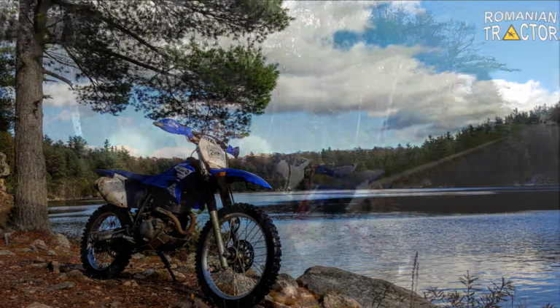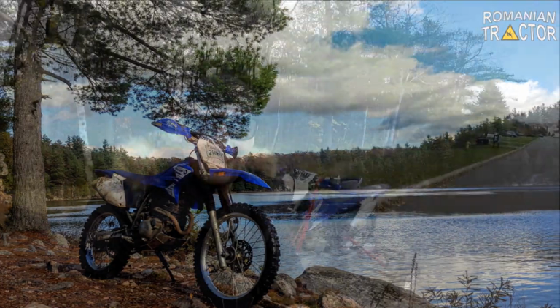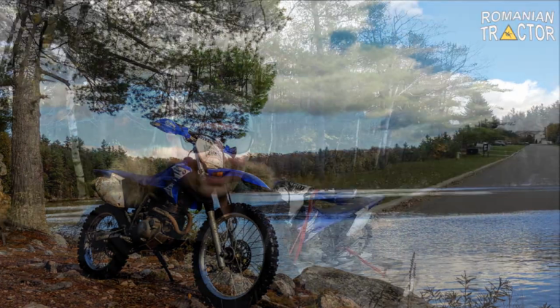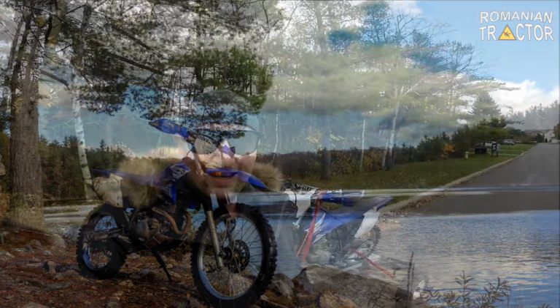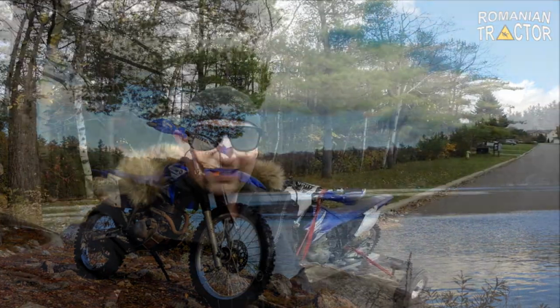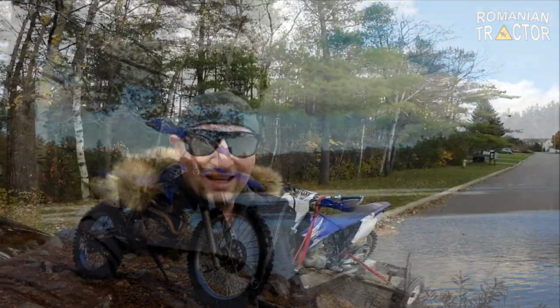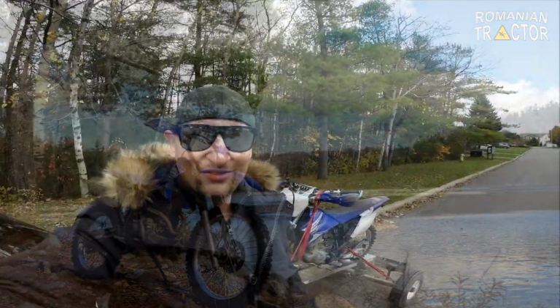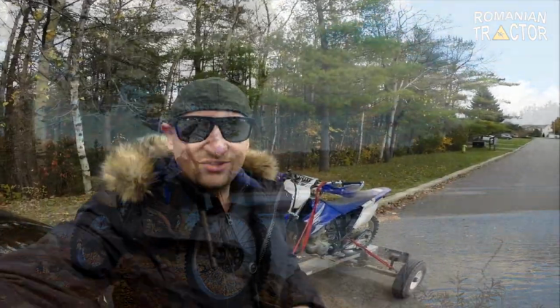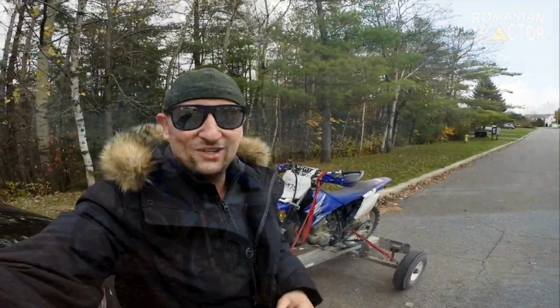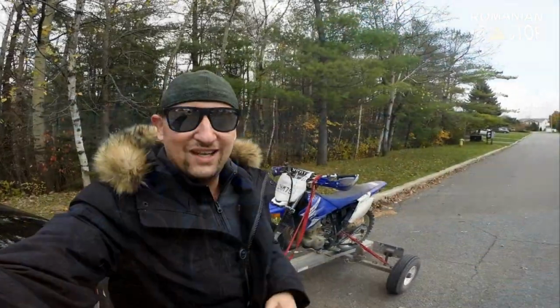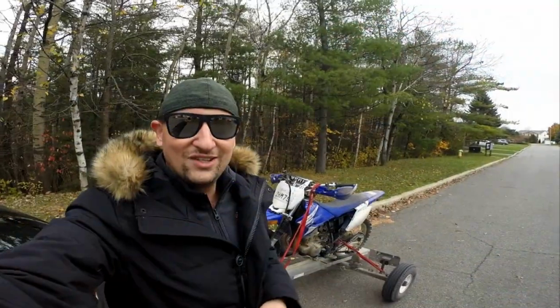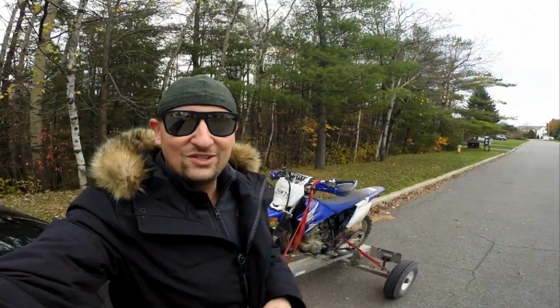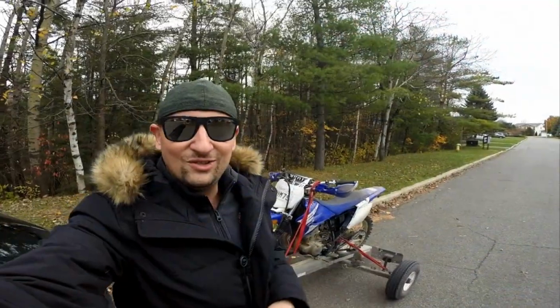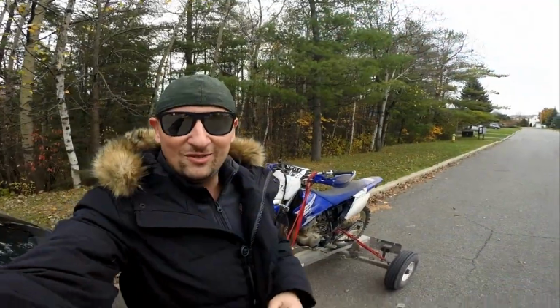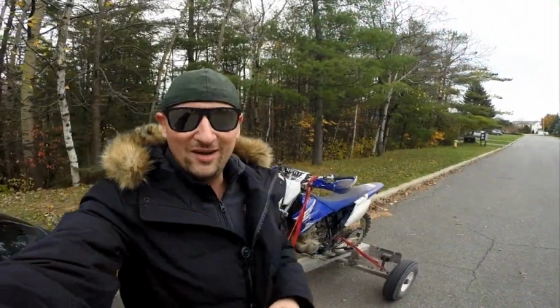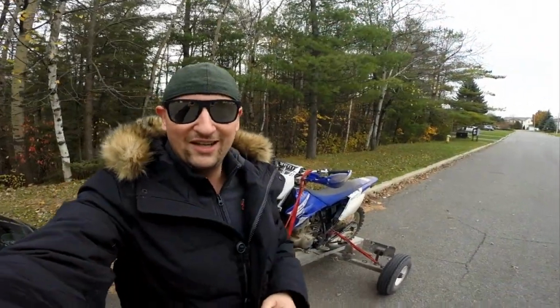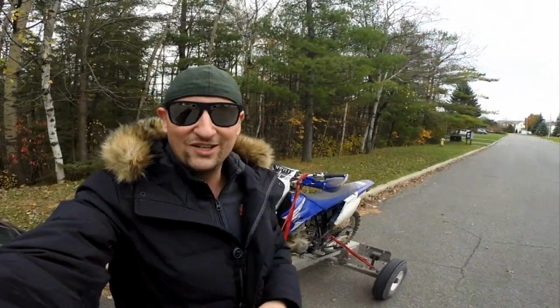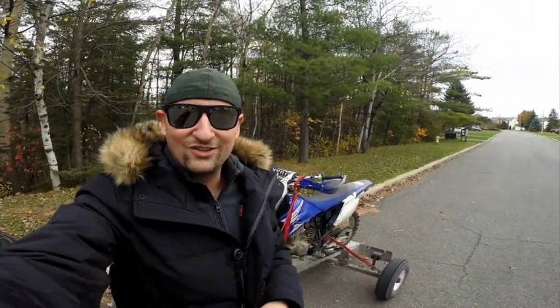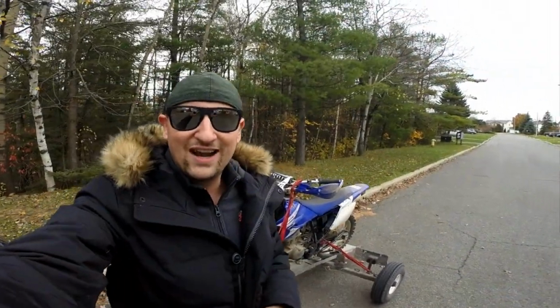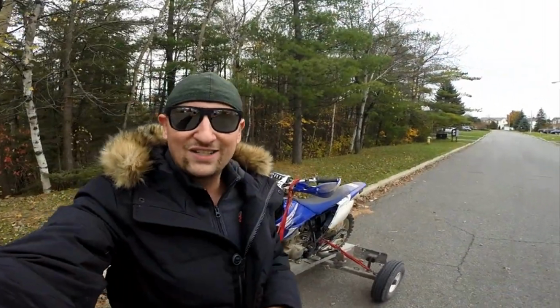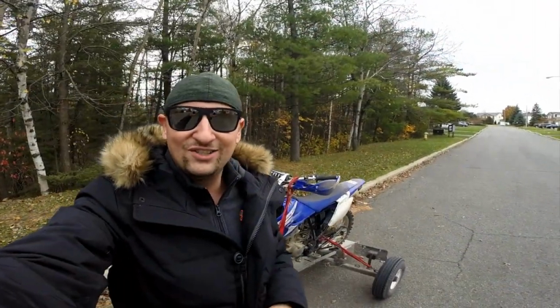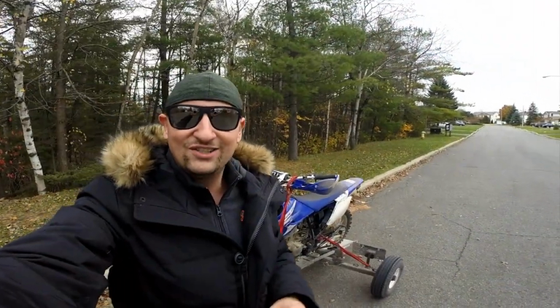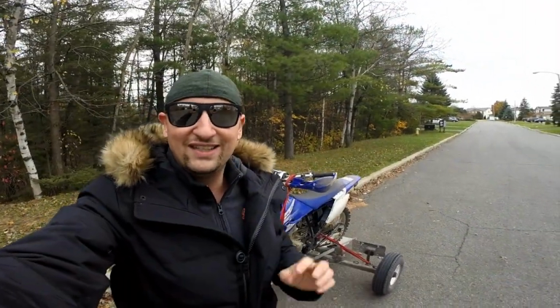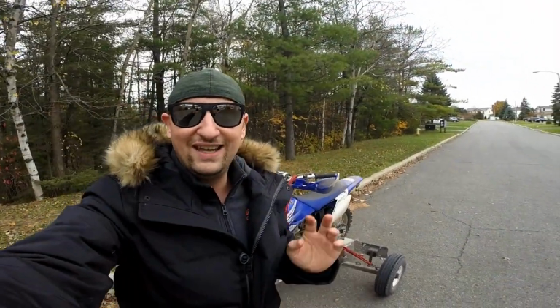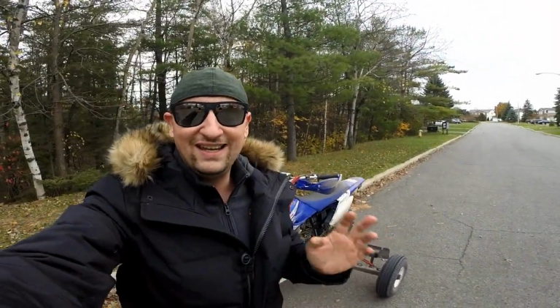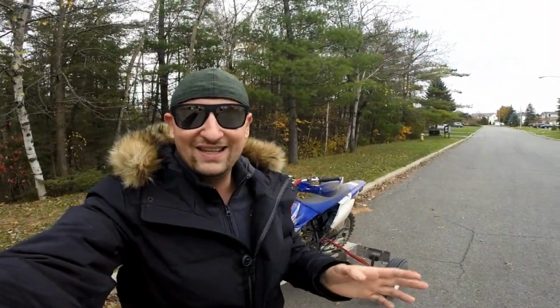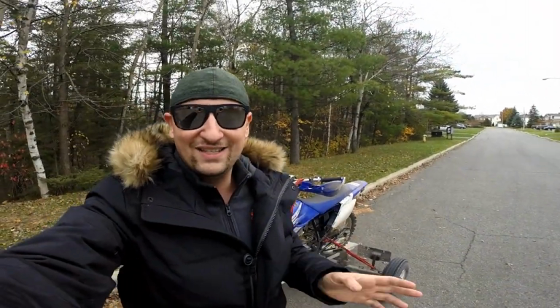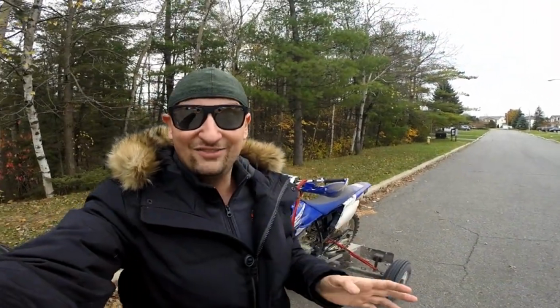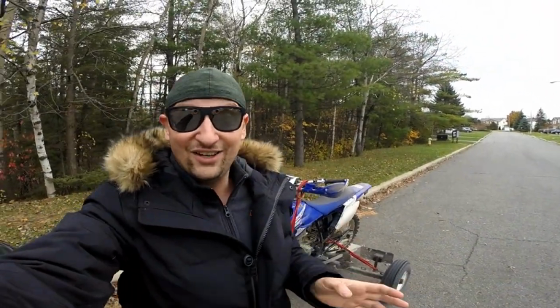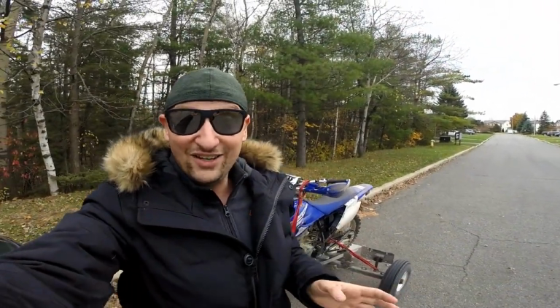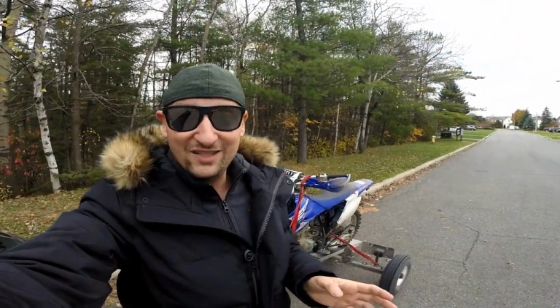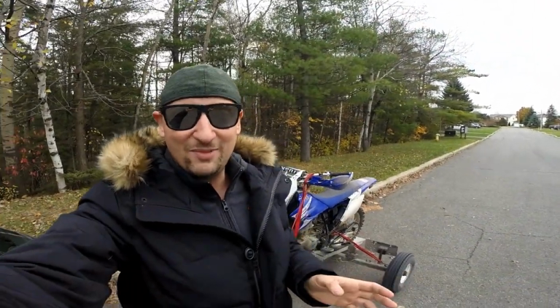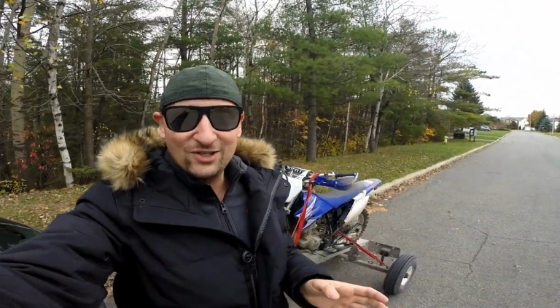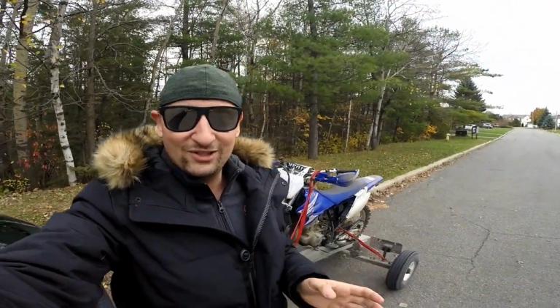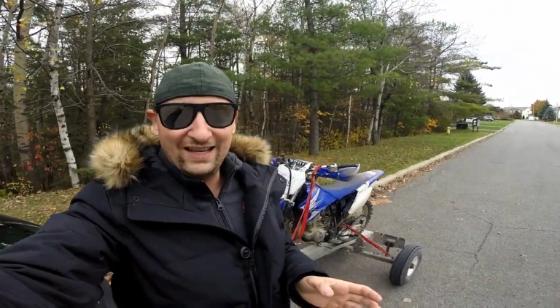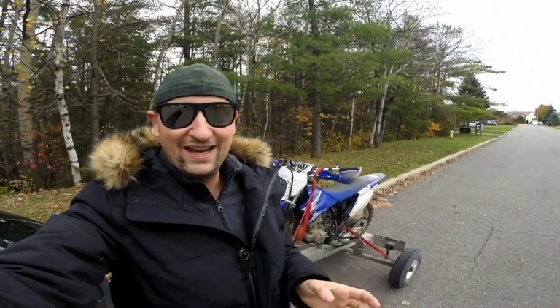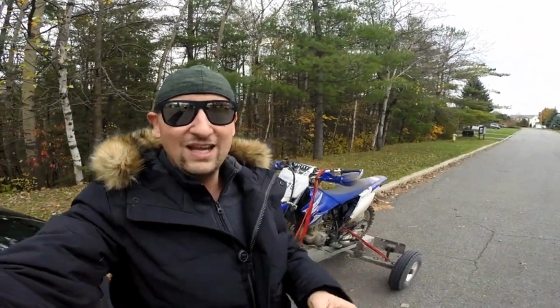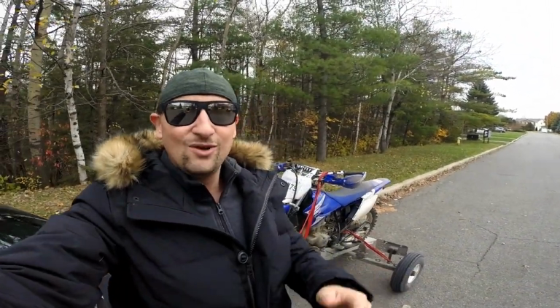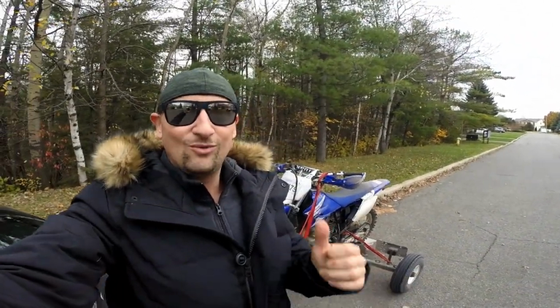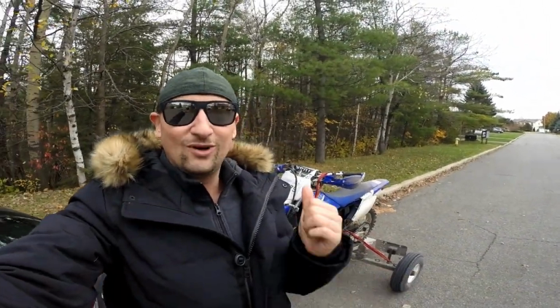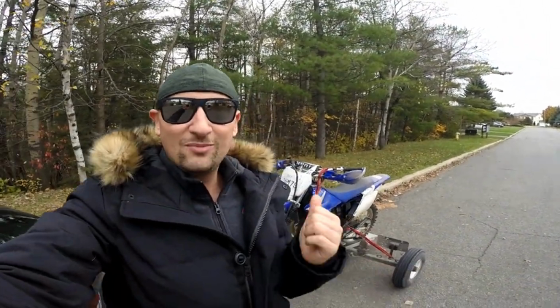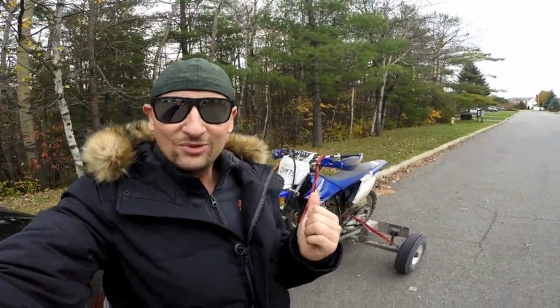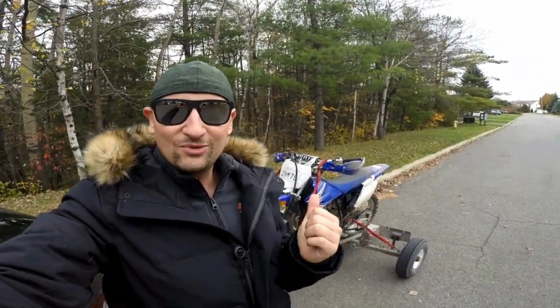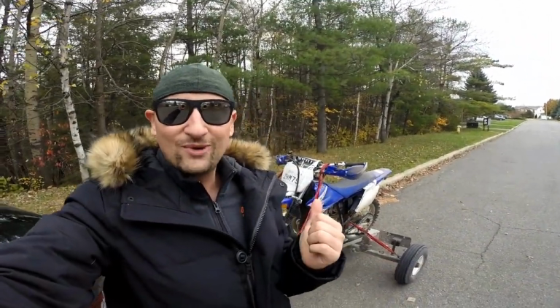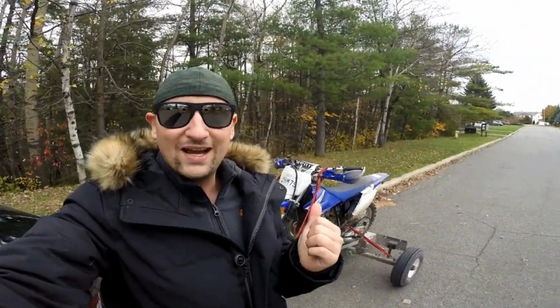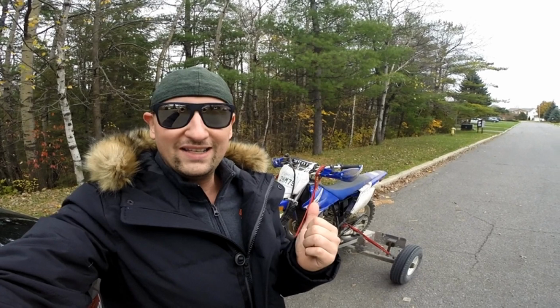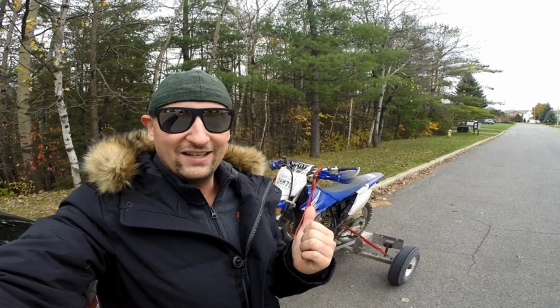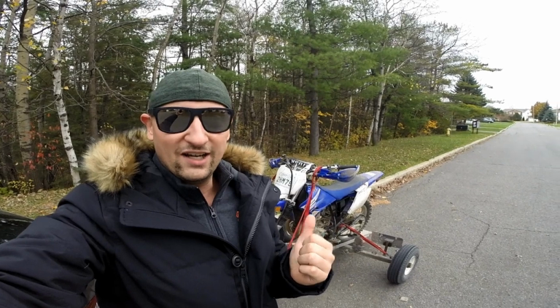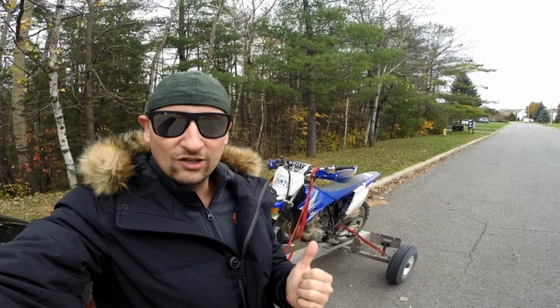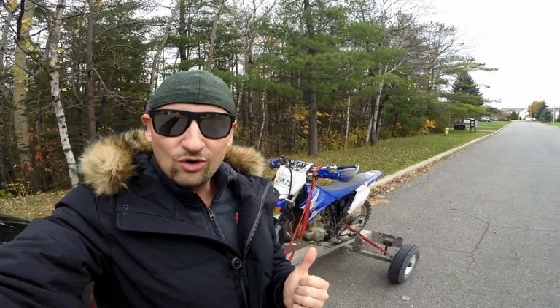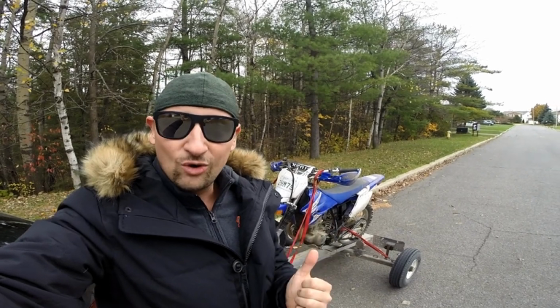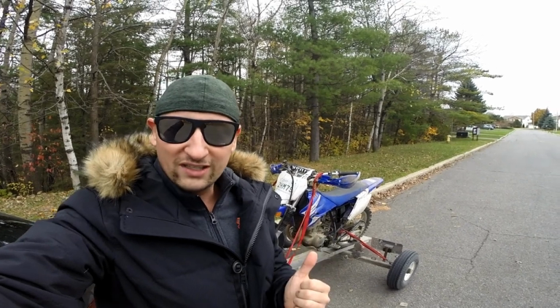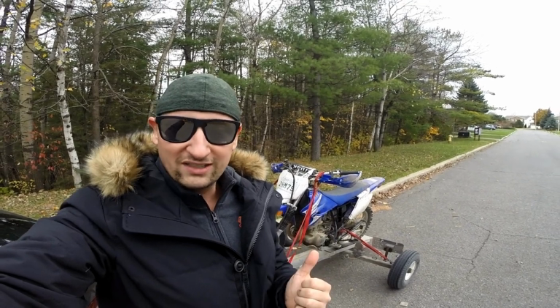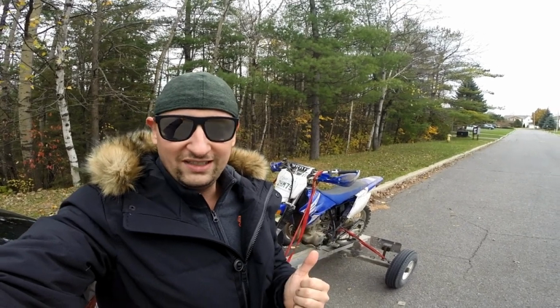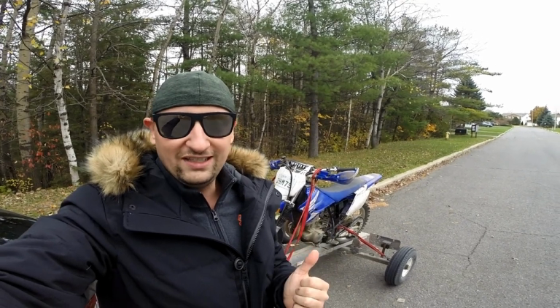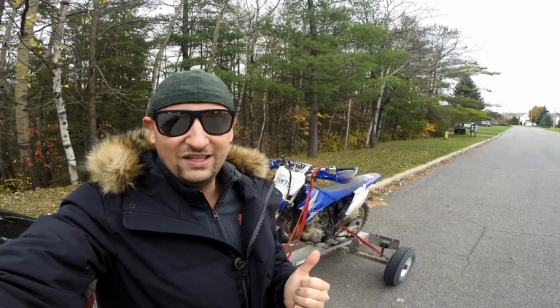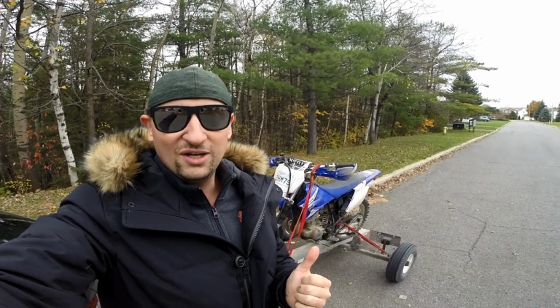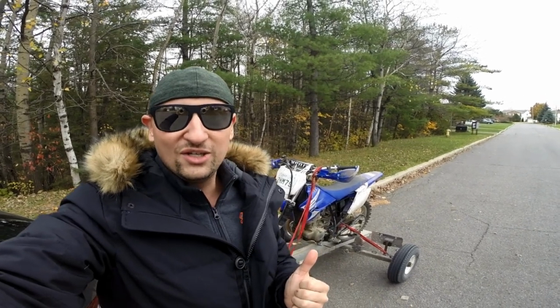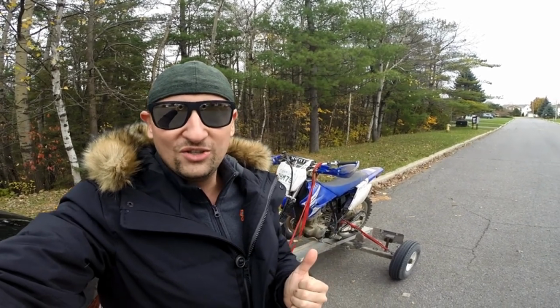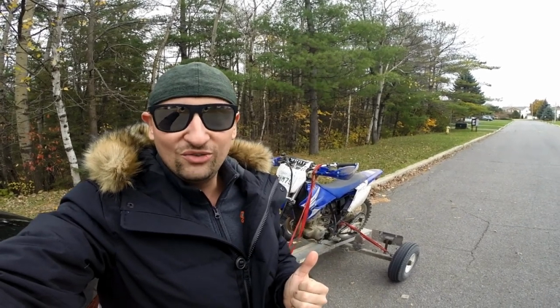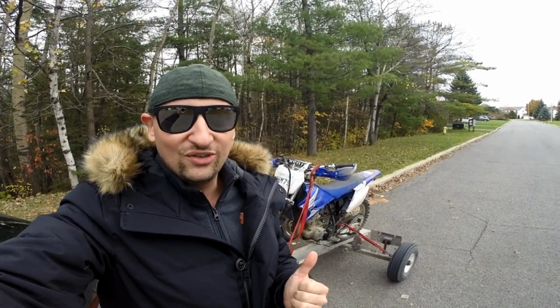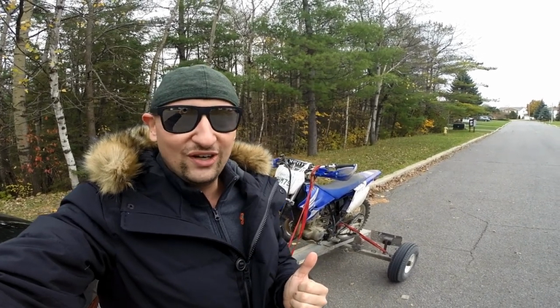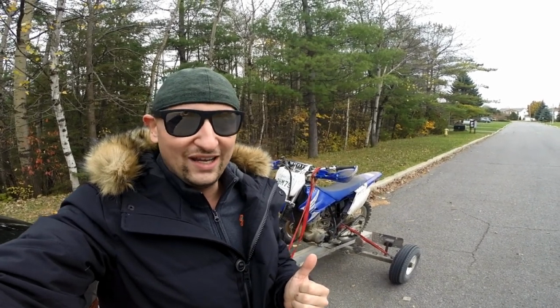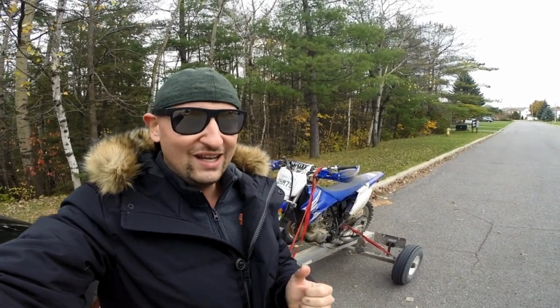Hey guys, thanks for tuning in to Romanian Tractor. Today is a very special day — we're about to ride an uncorked TTR230.